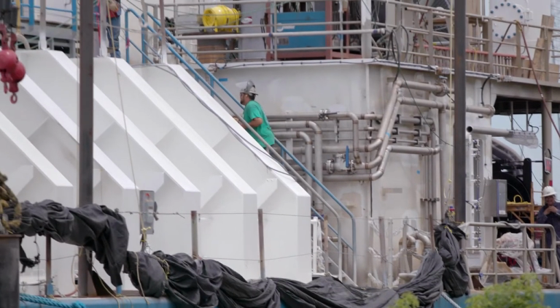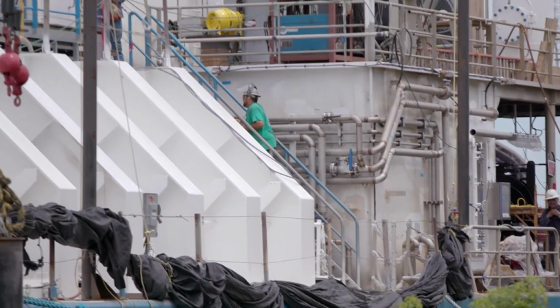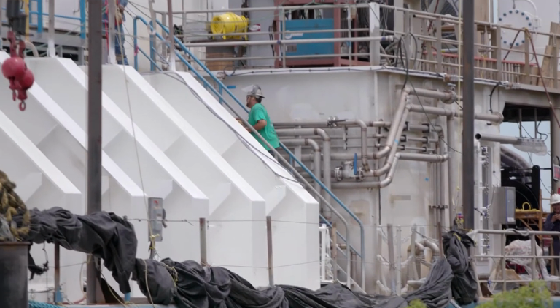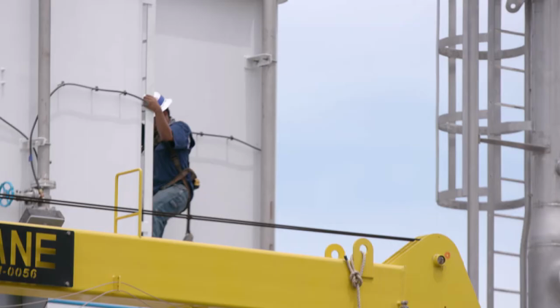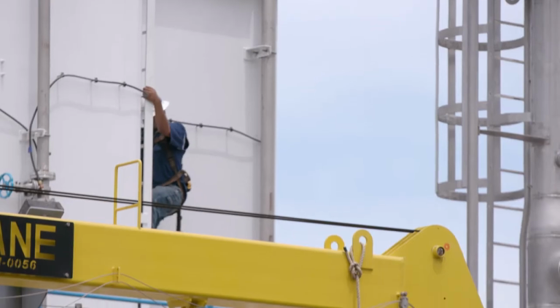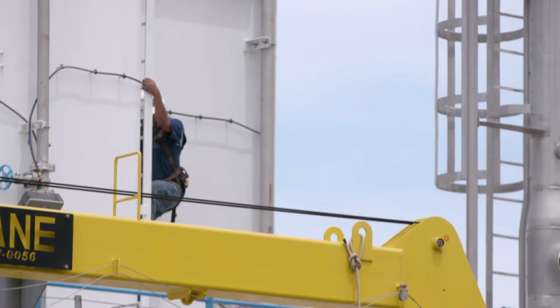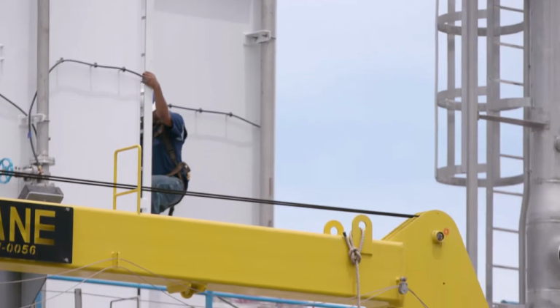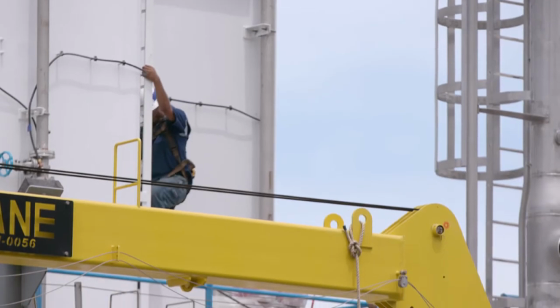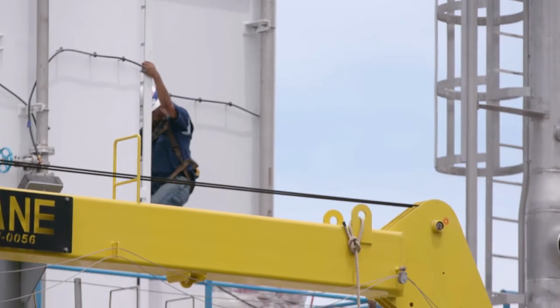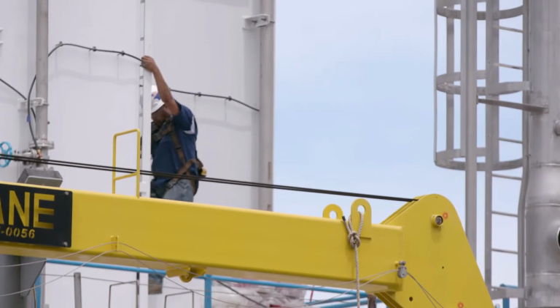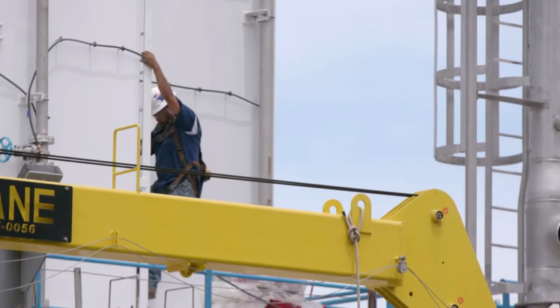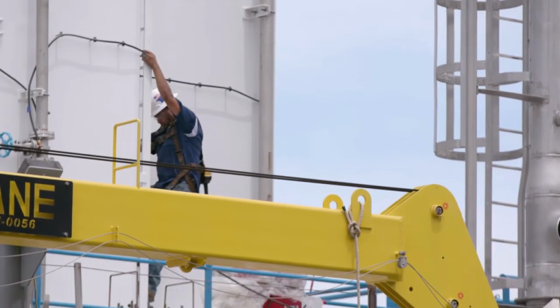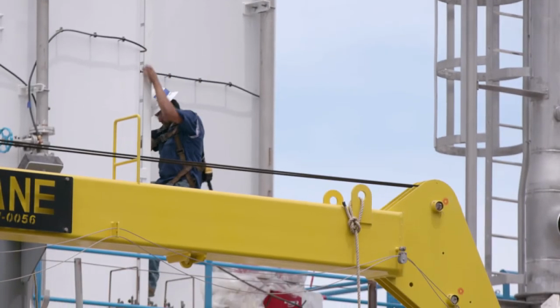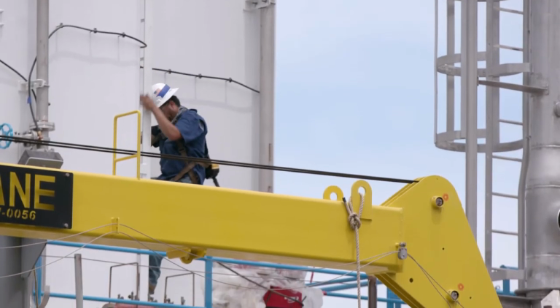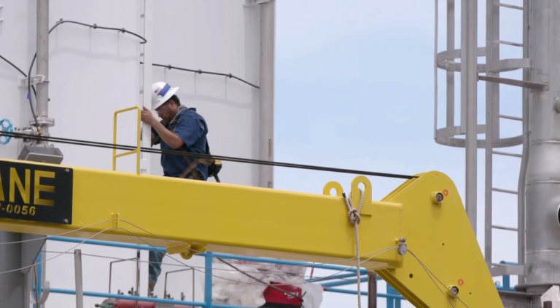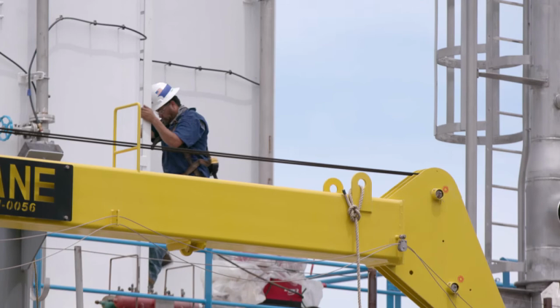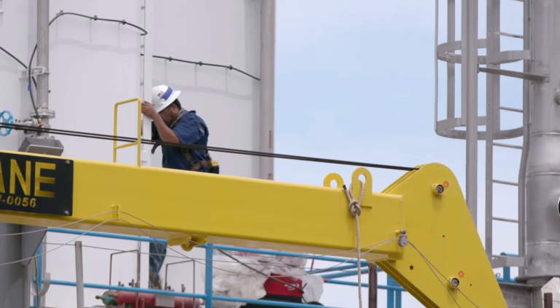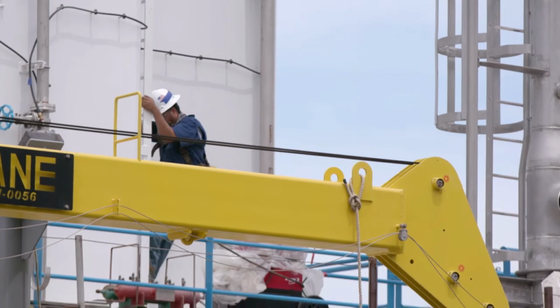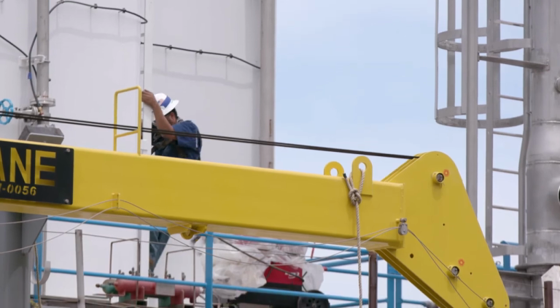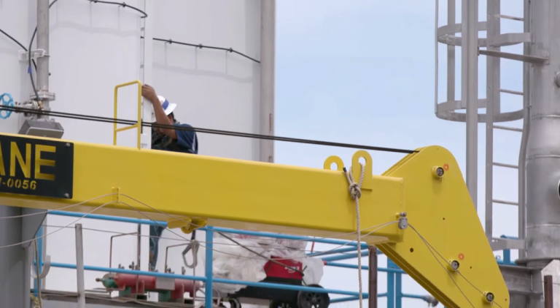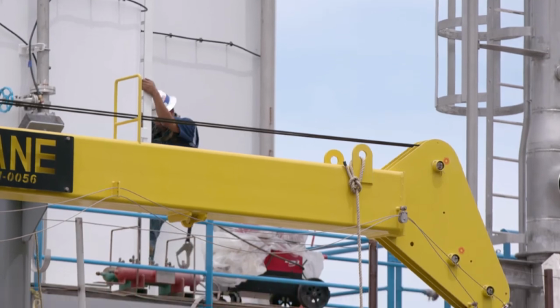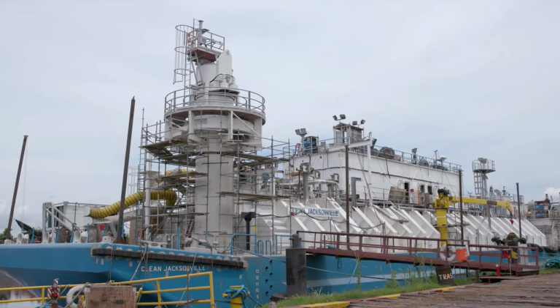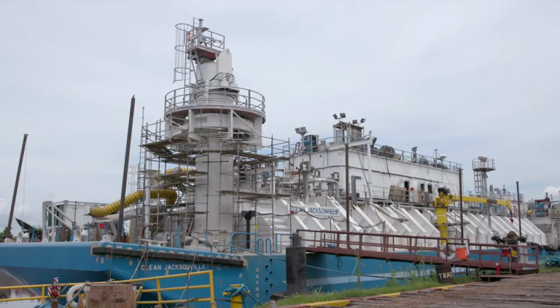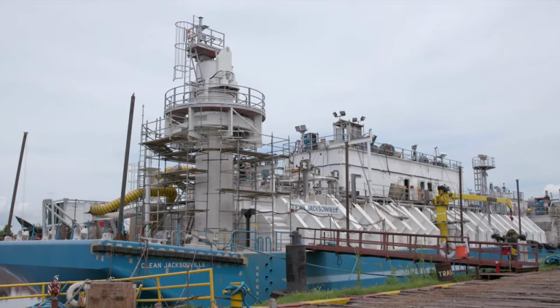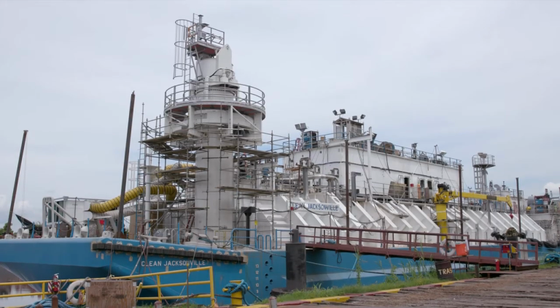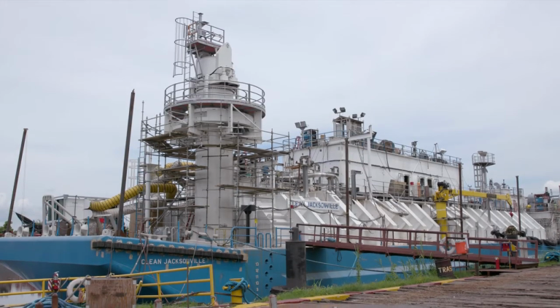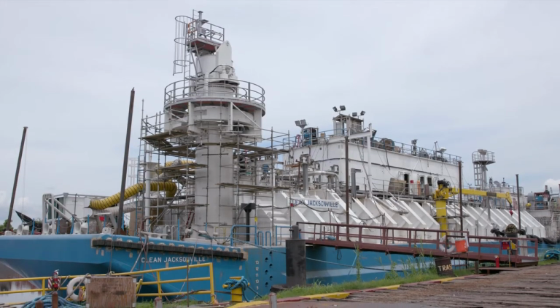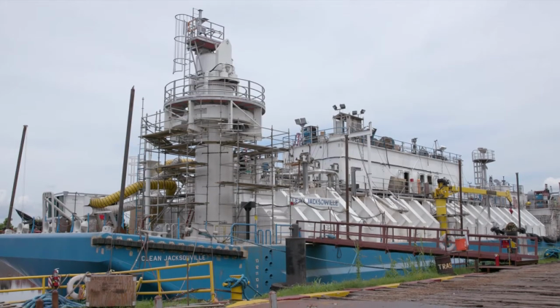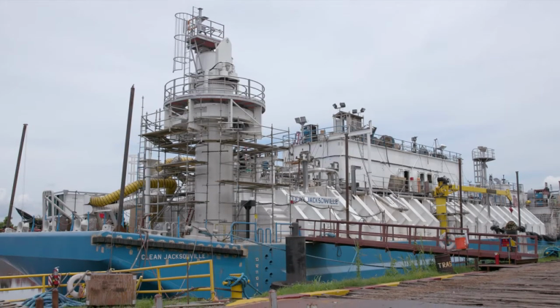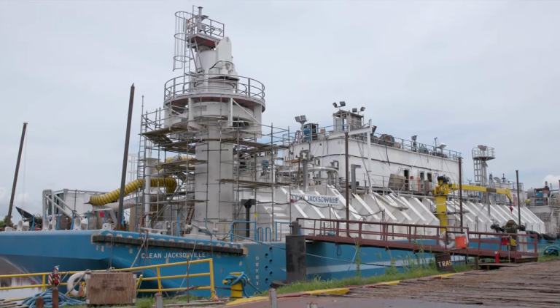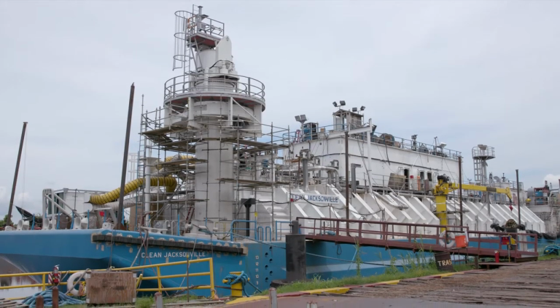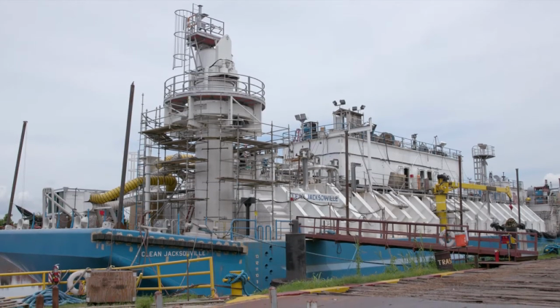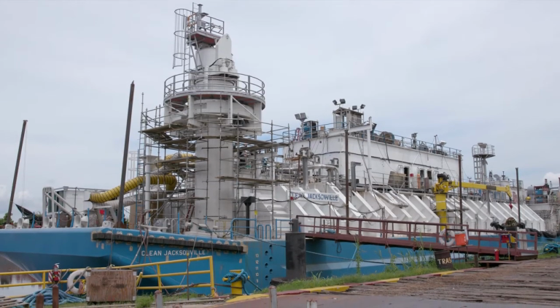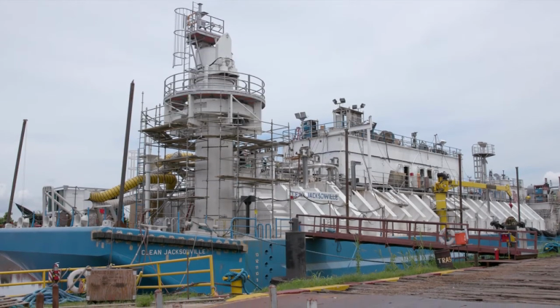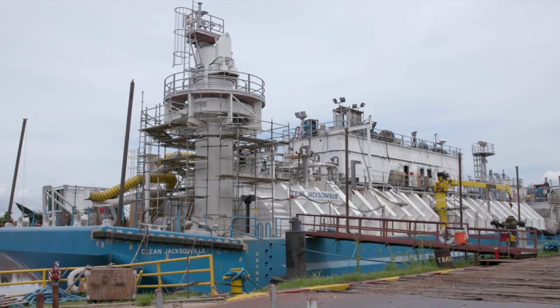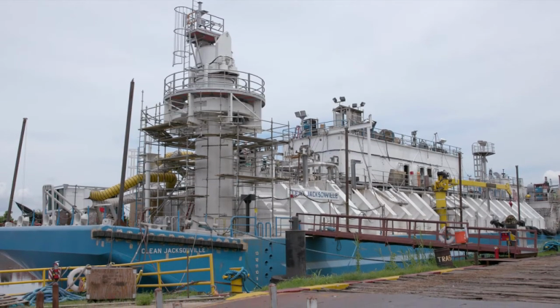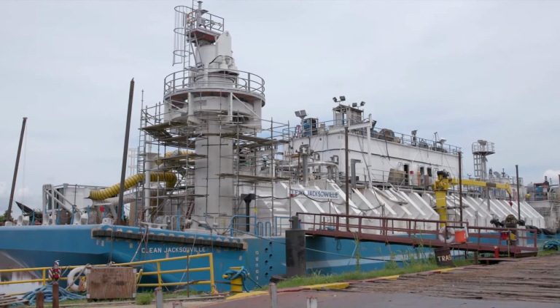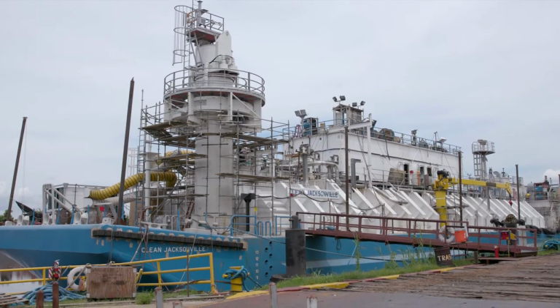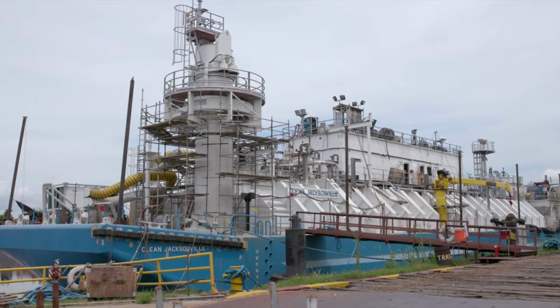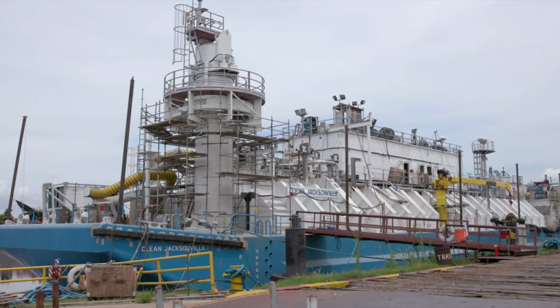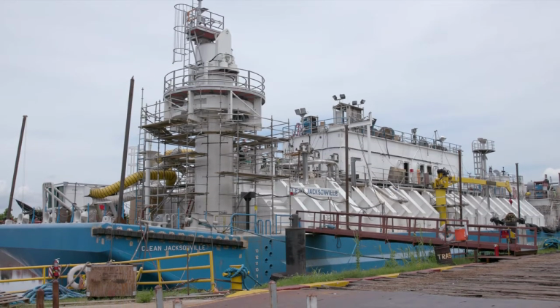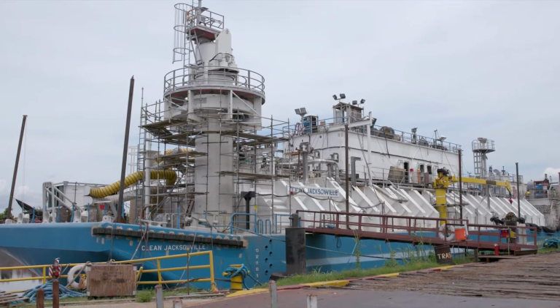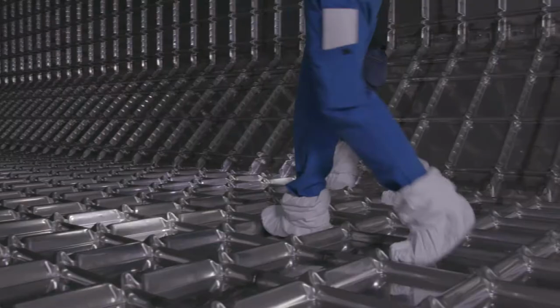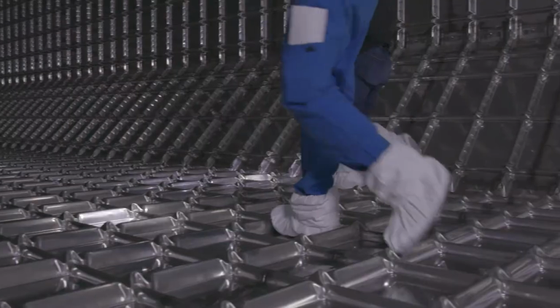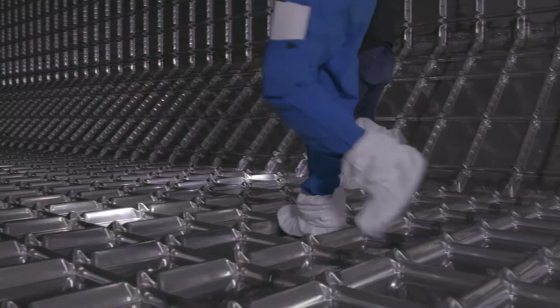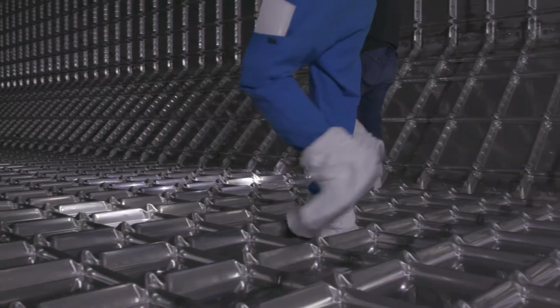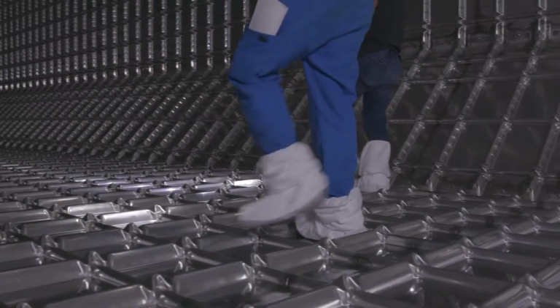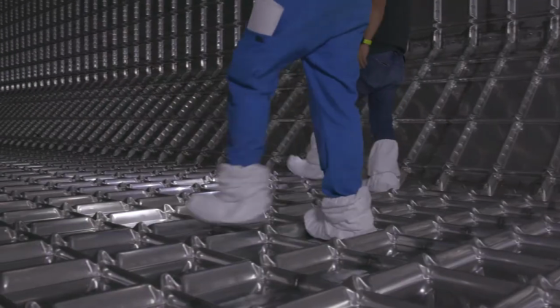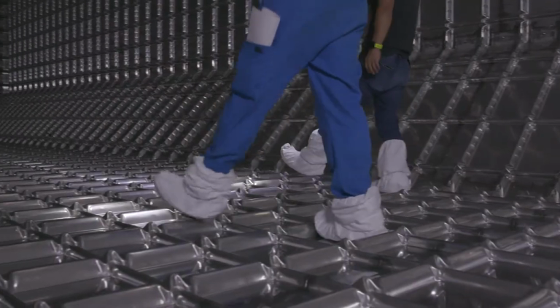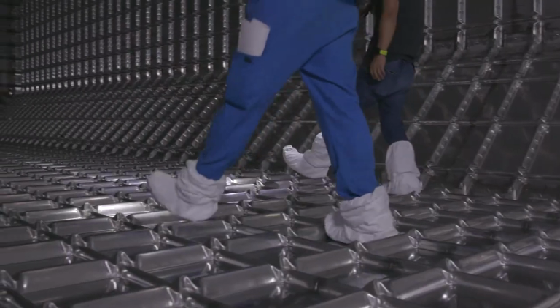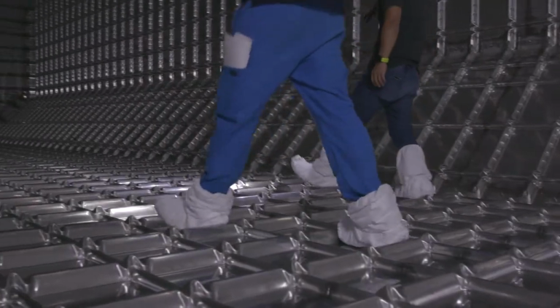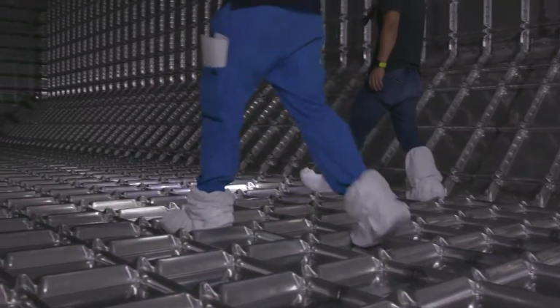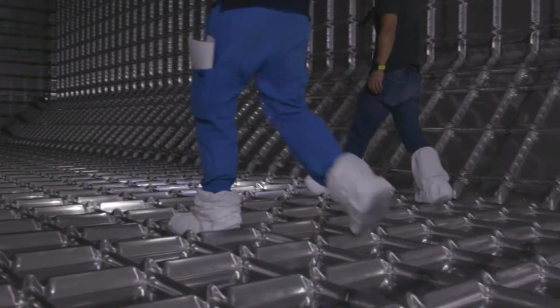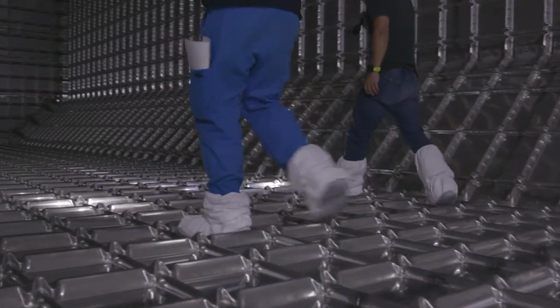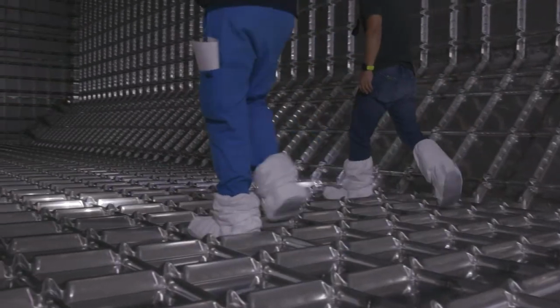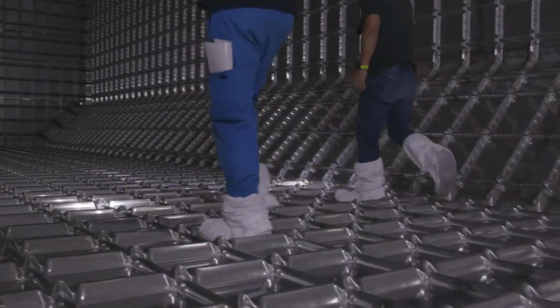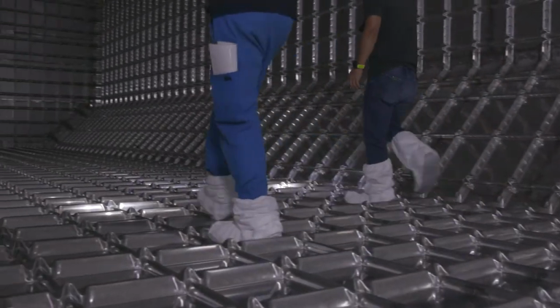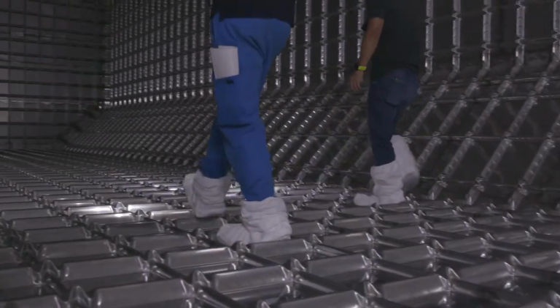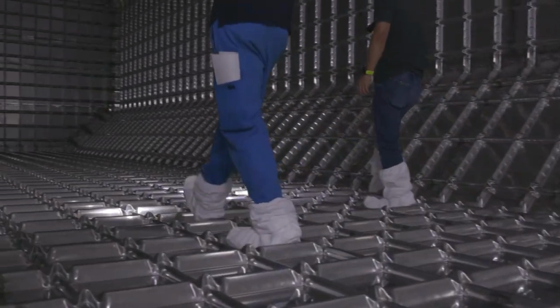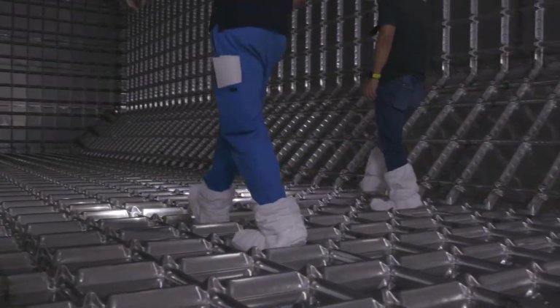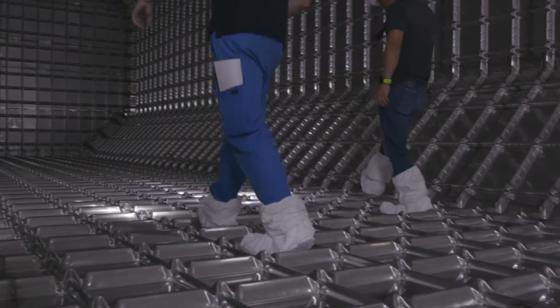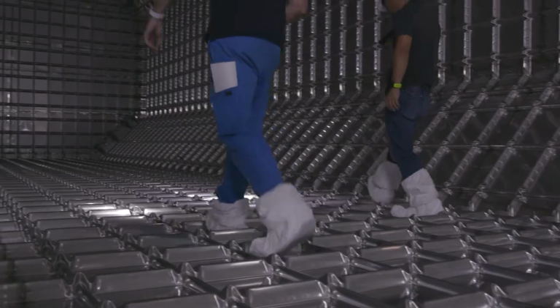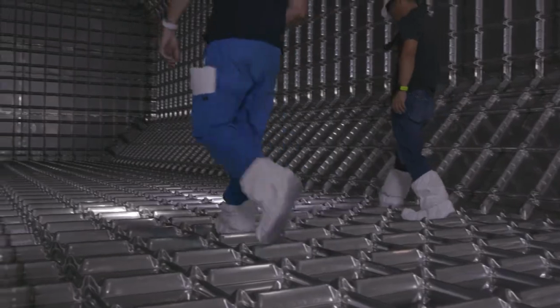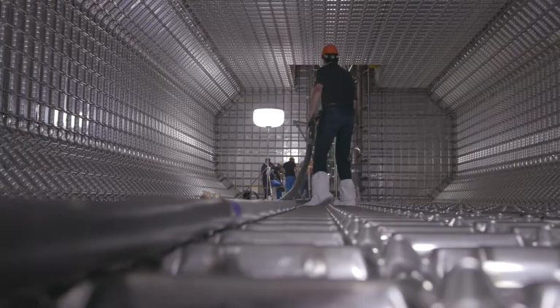January 2017 — the LNG tank is completed, a major milestone for the Clean Jacksonville.